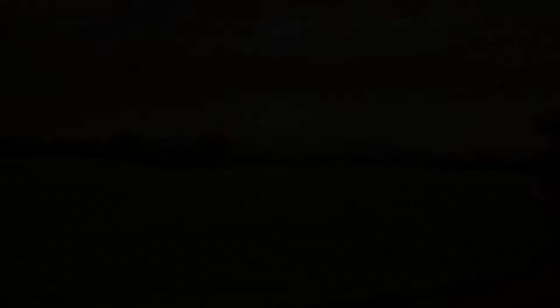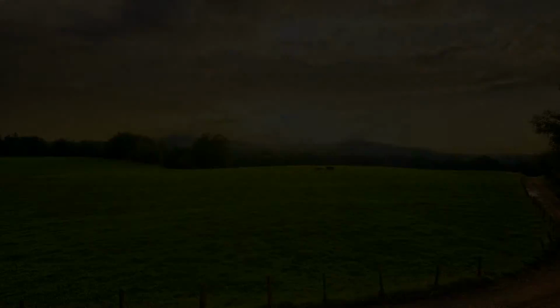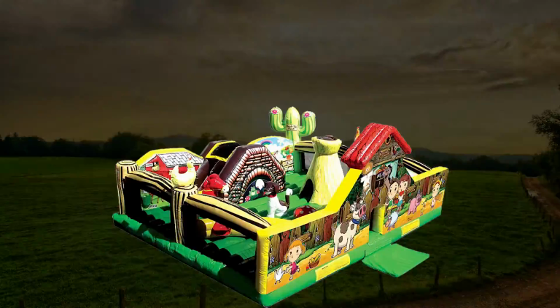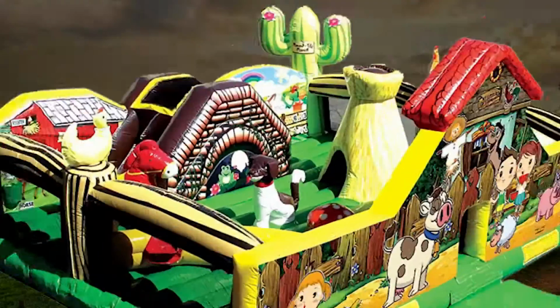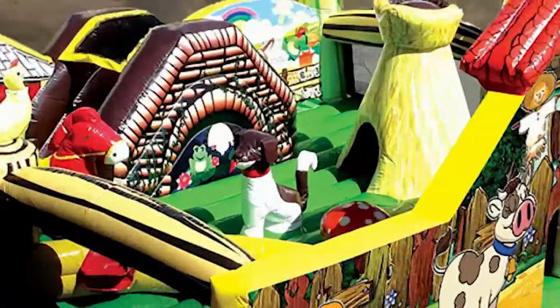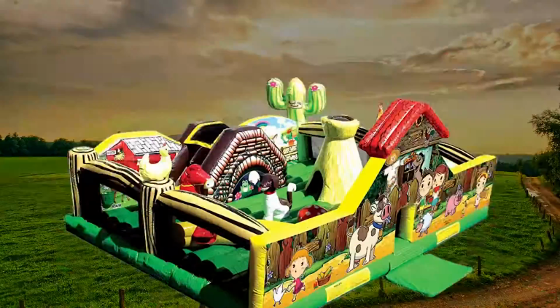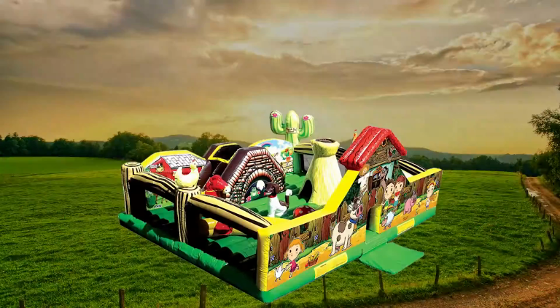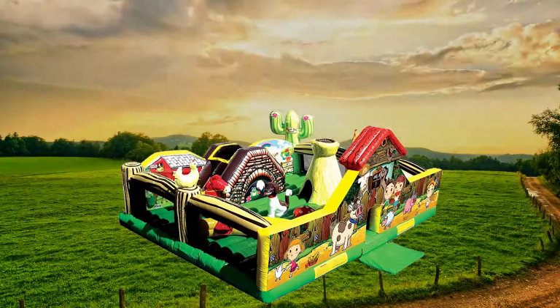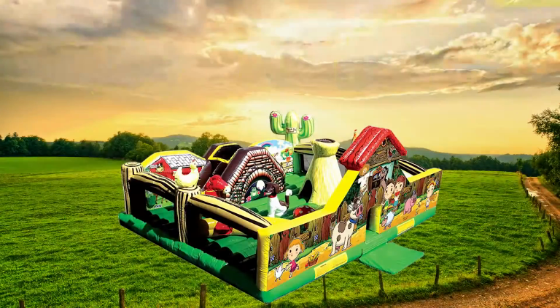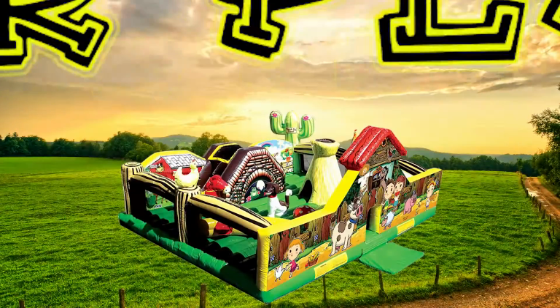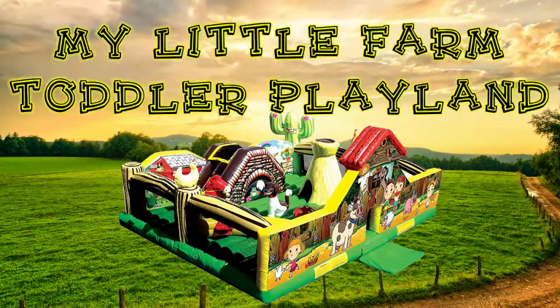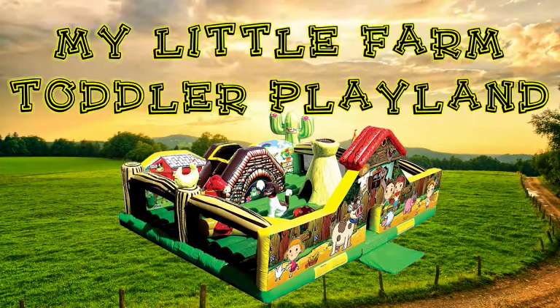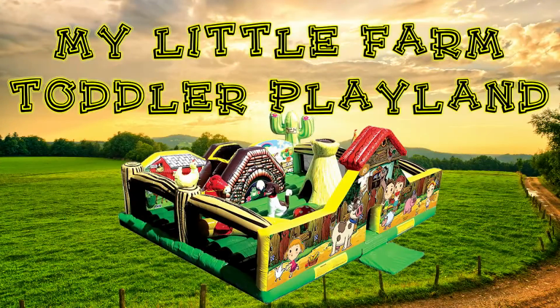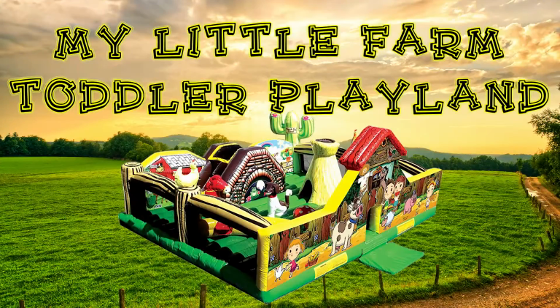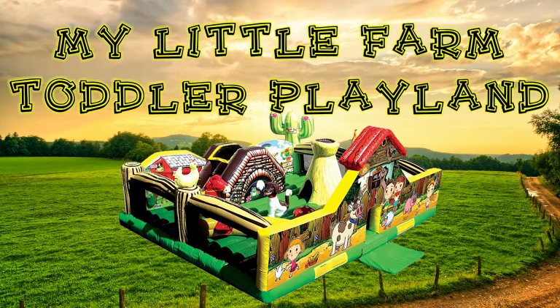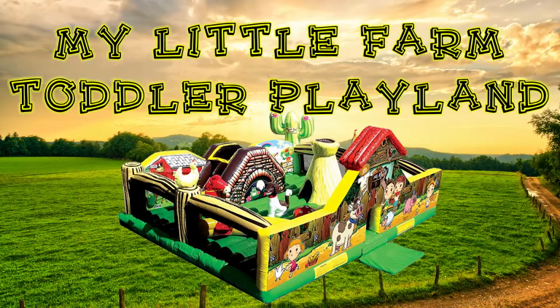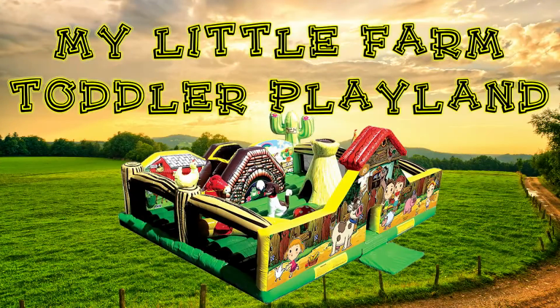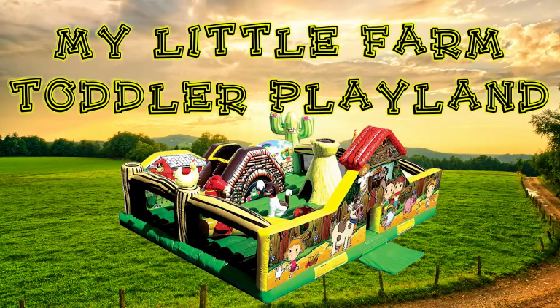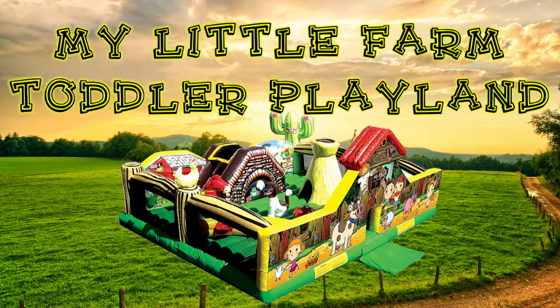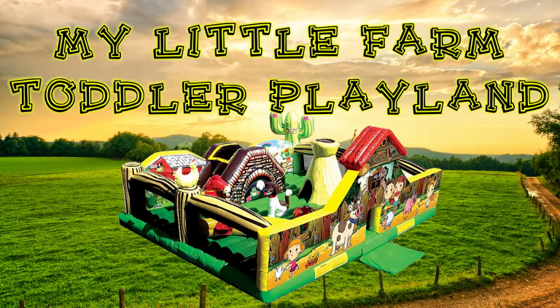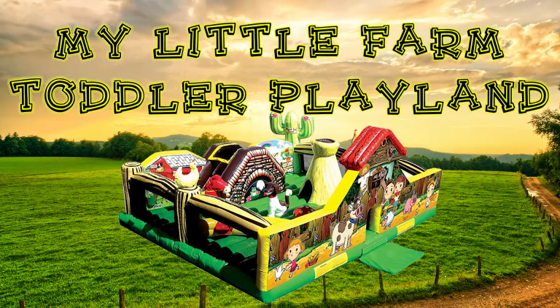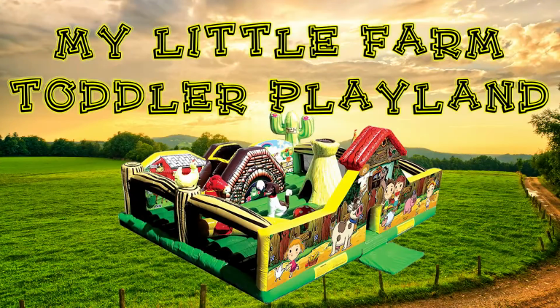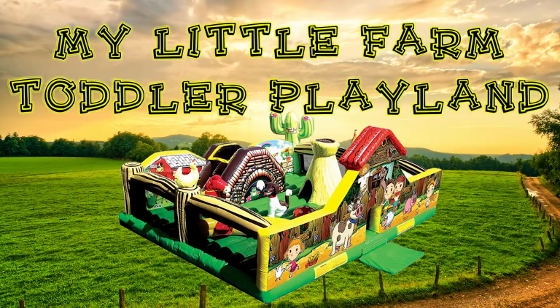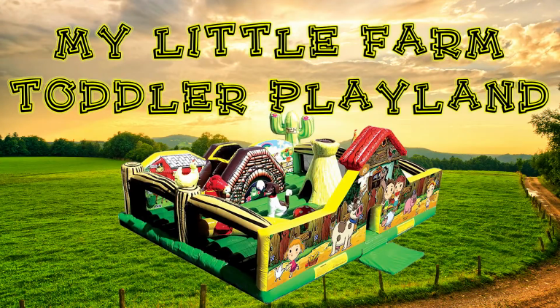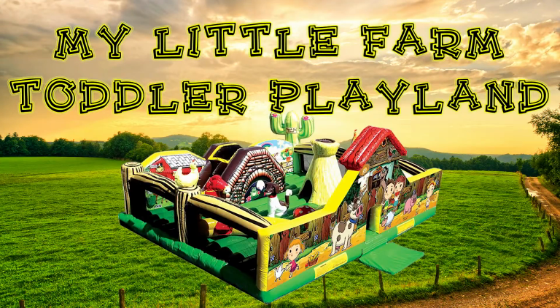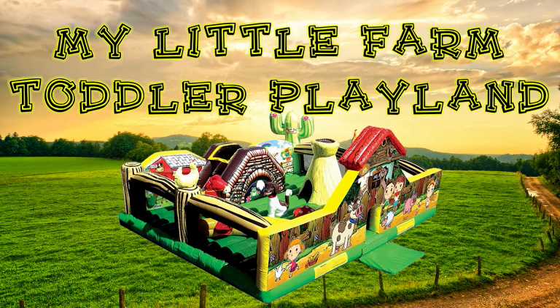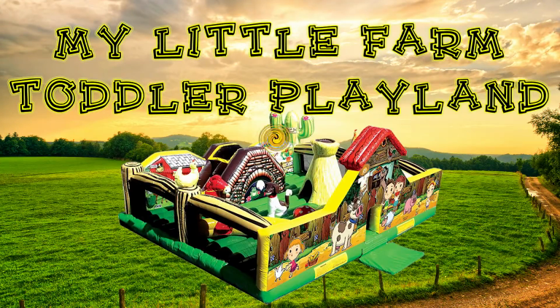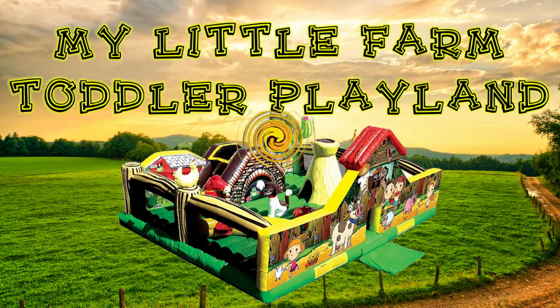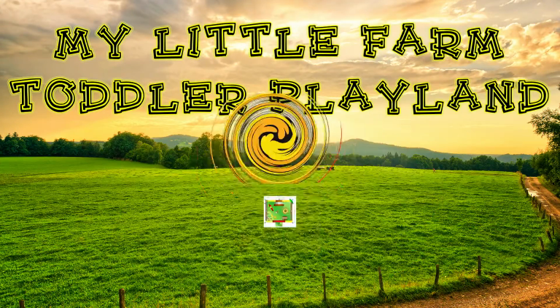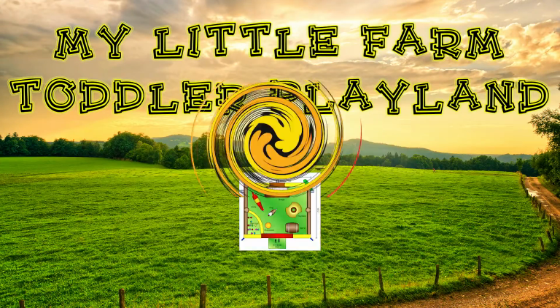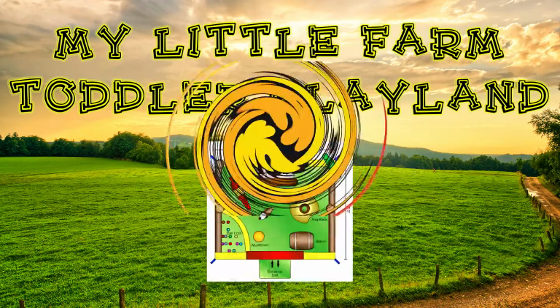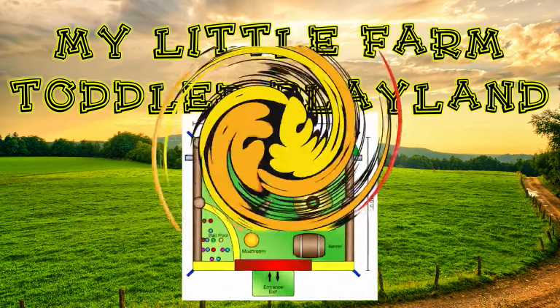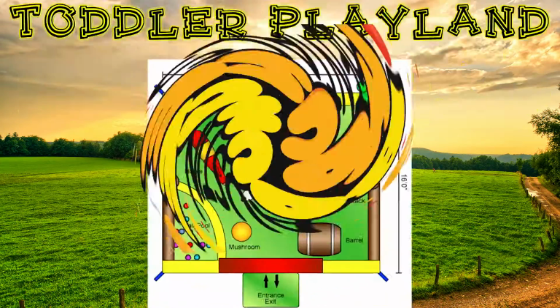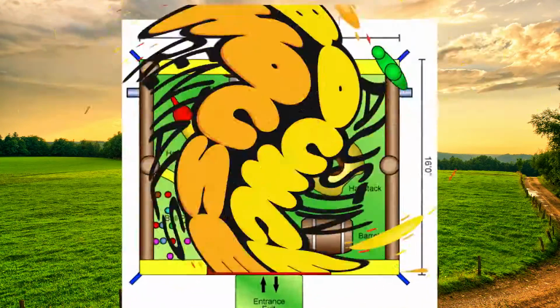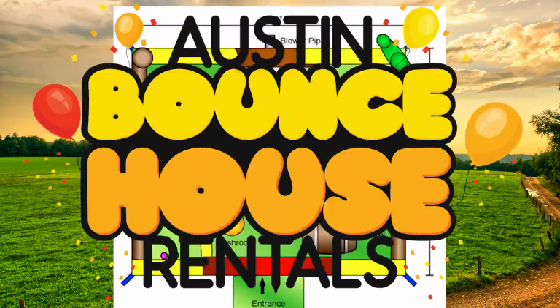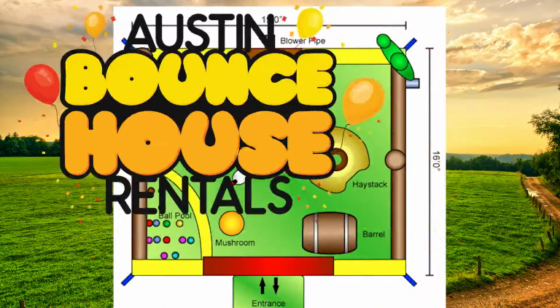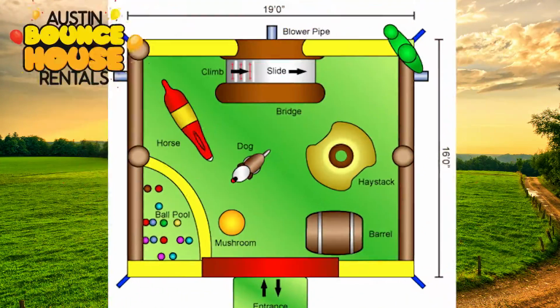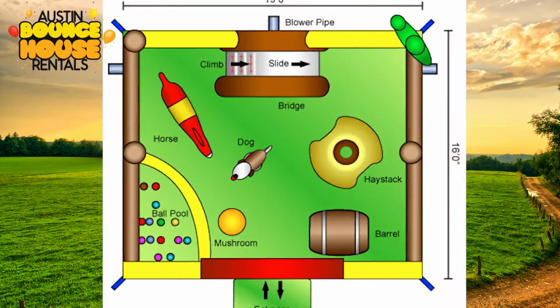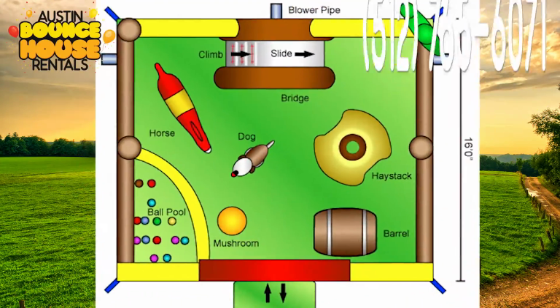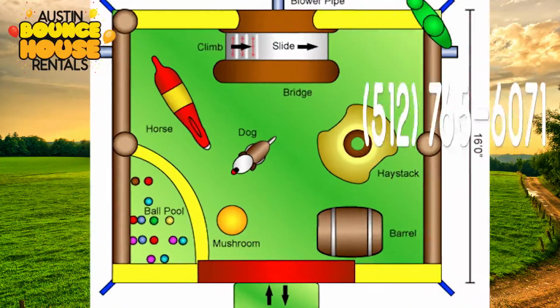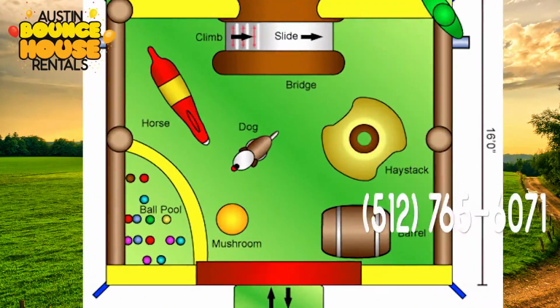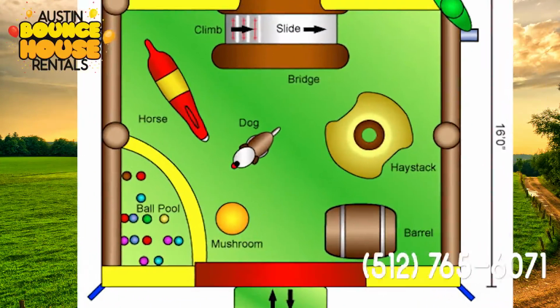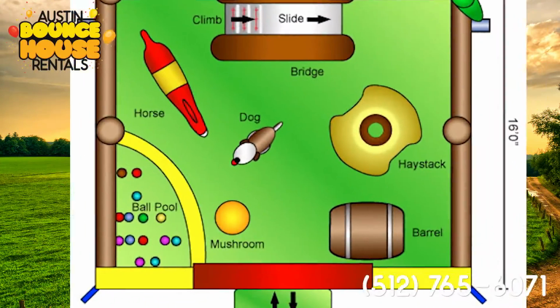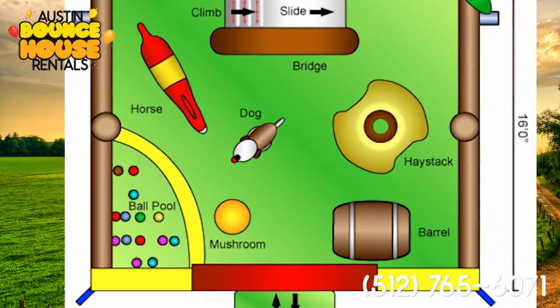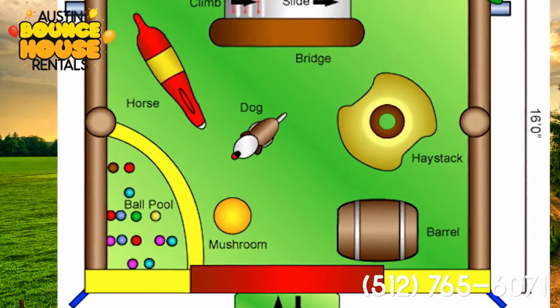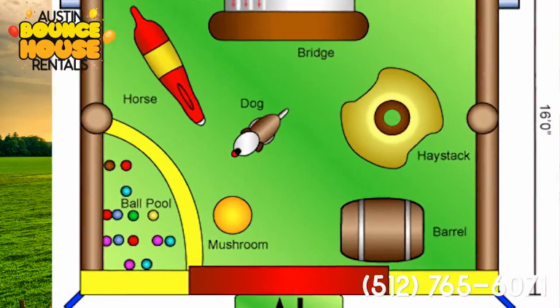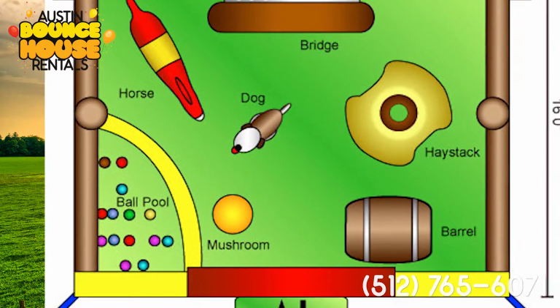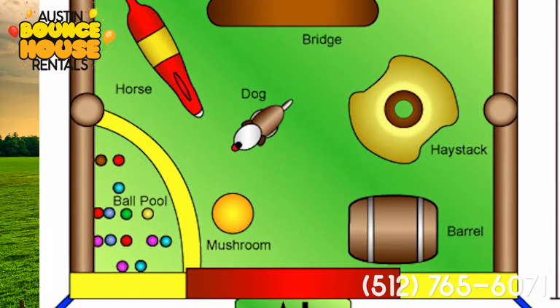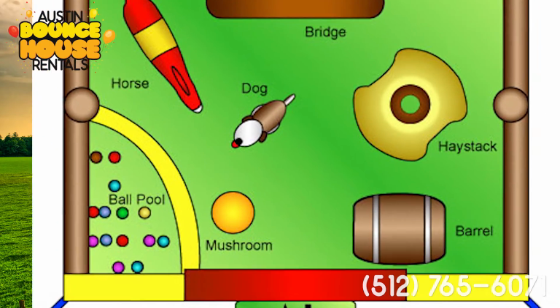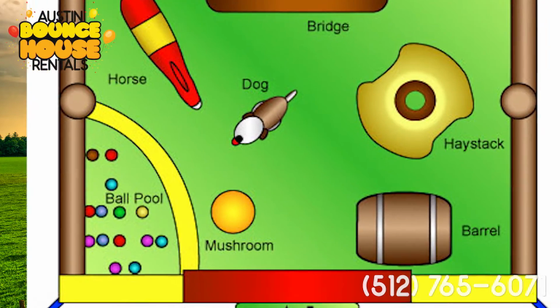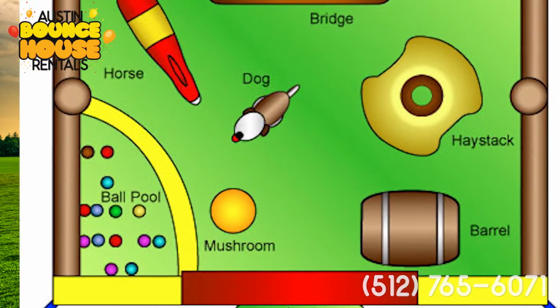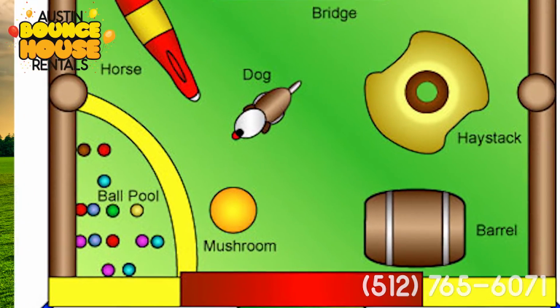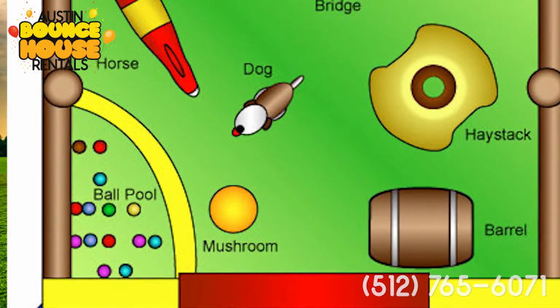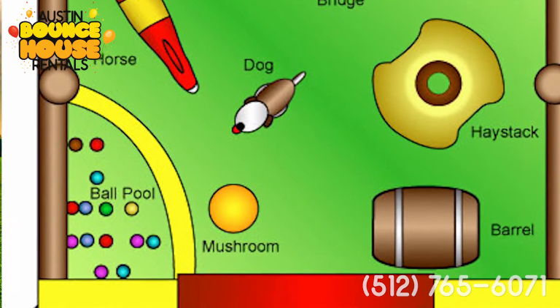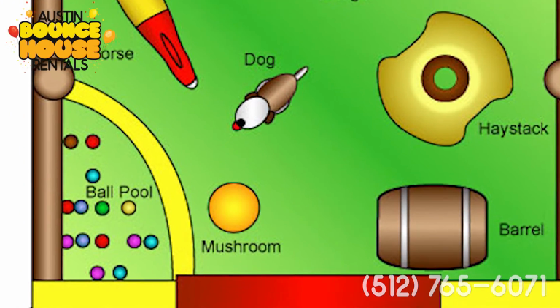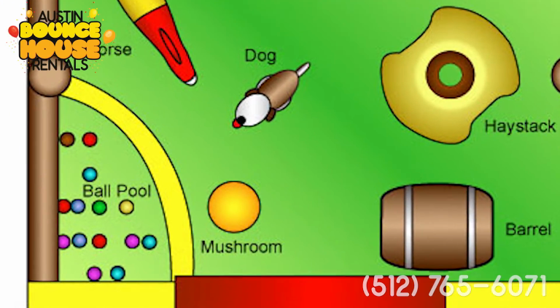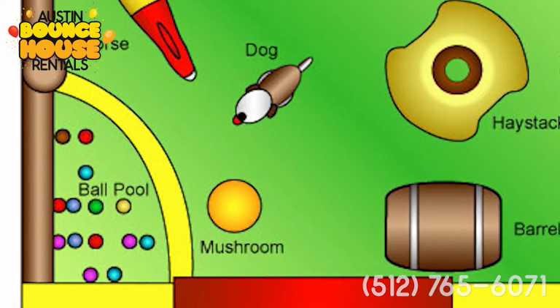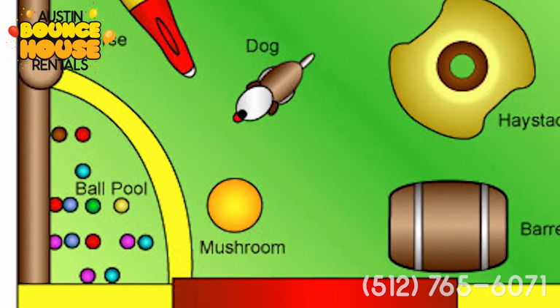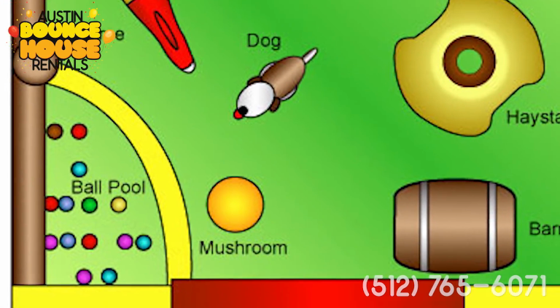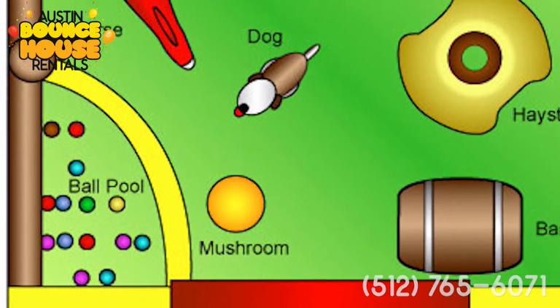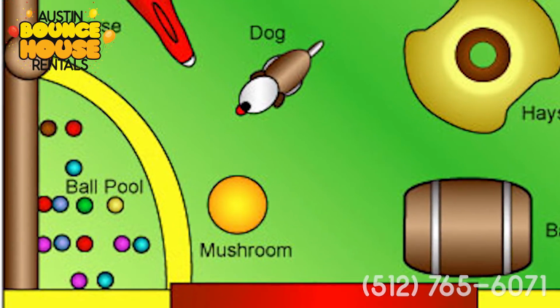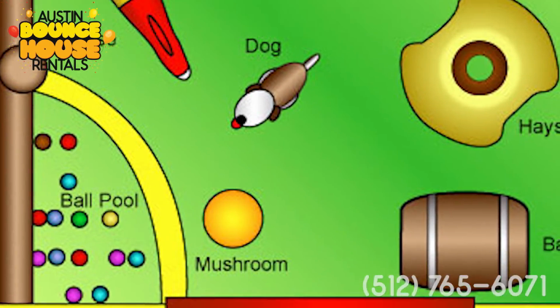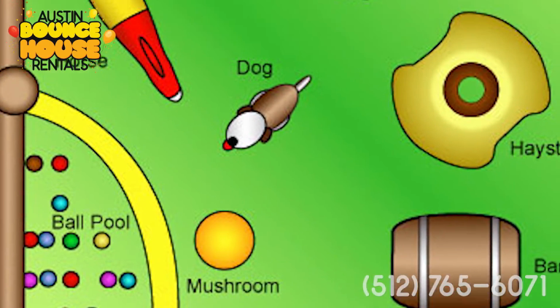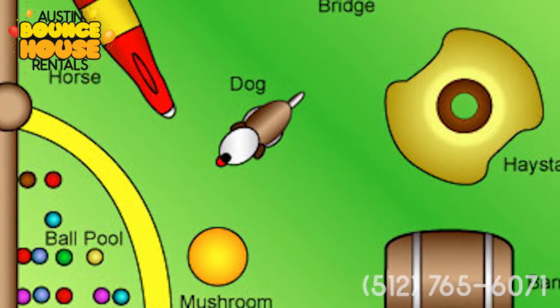The My Little Farm Toddler Playland. Hi, it's Jeff with Austin Bounce House Rentals, and we're looking at our toddler unit today.